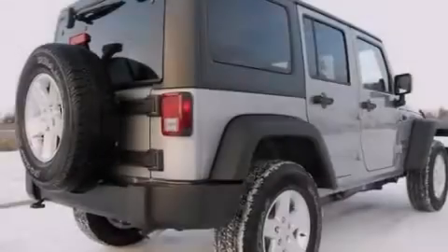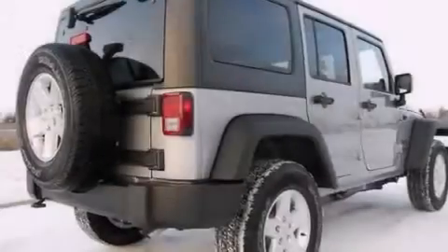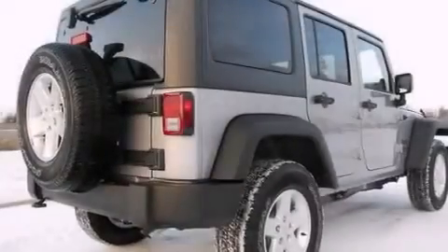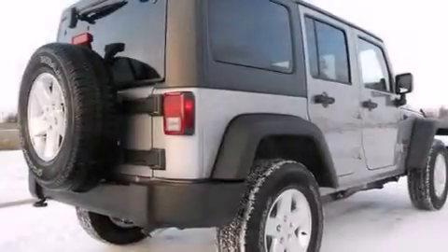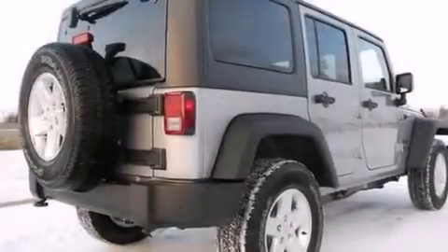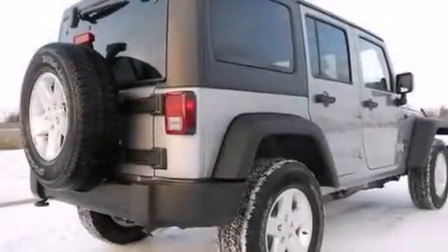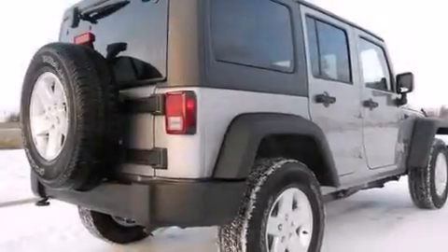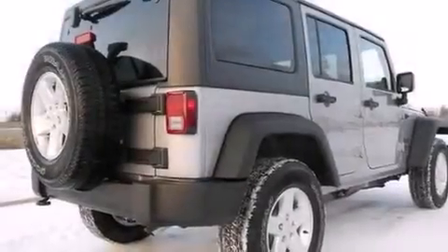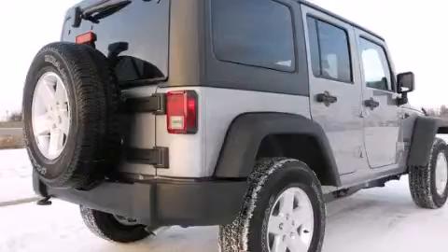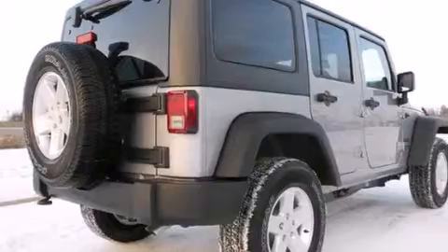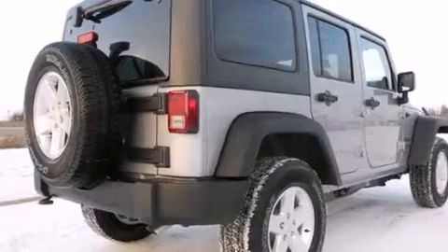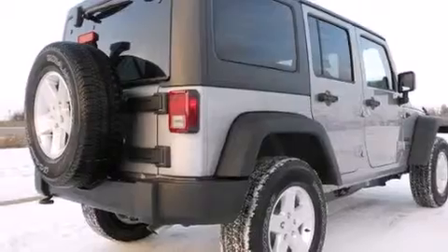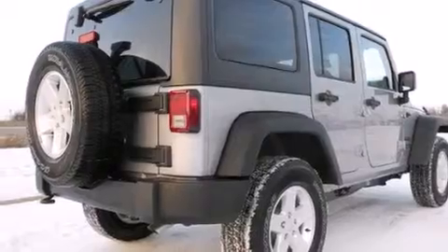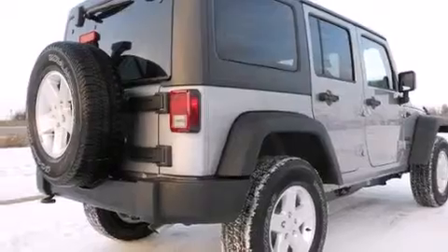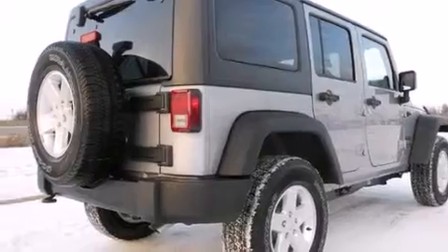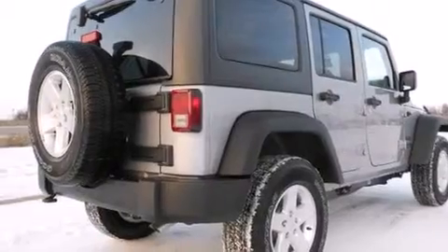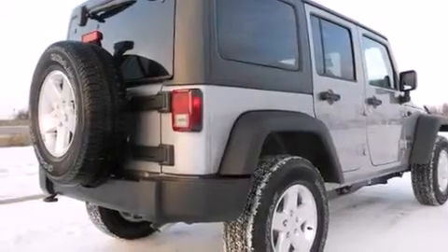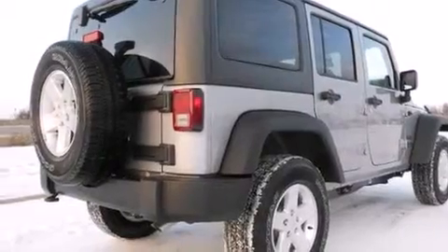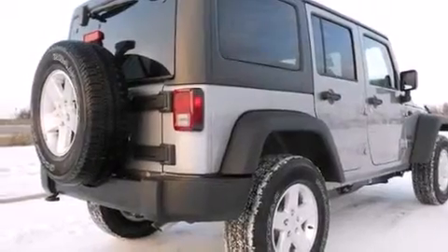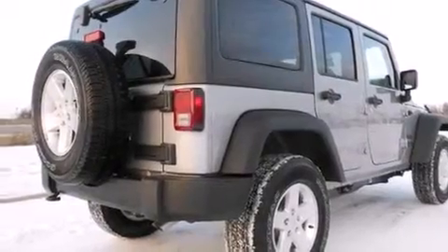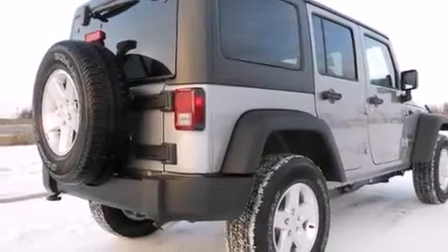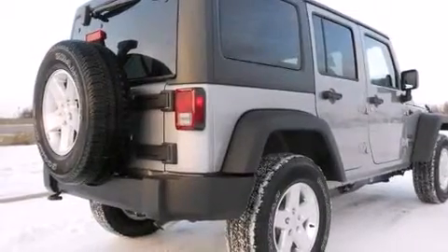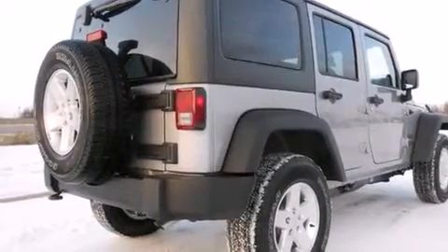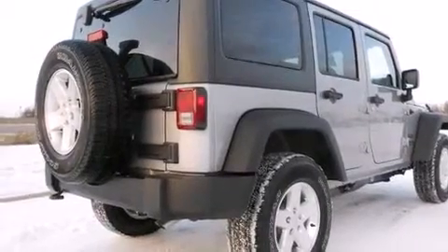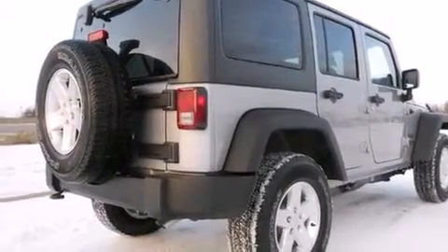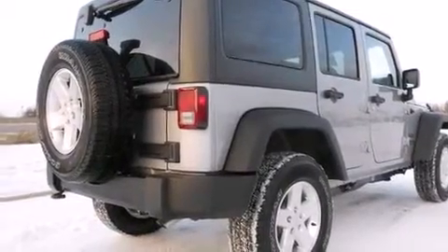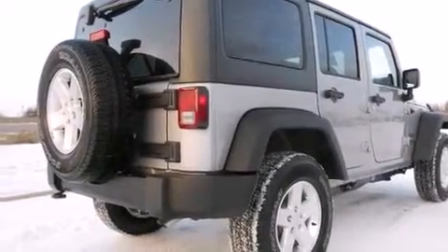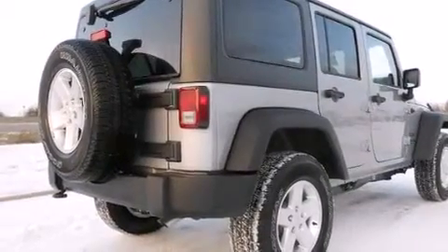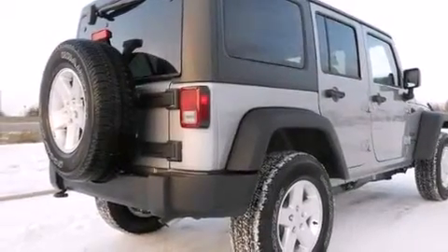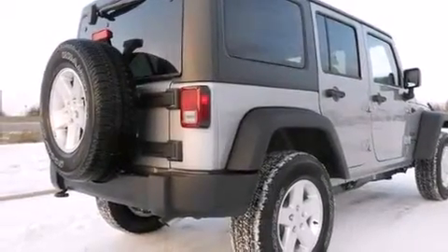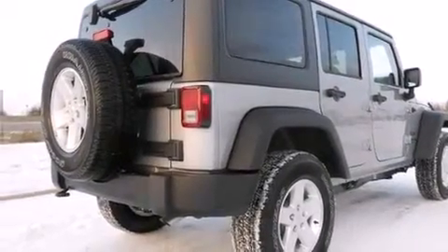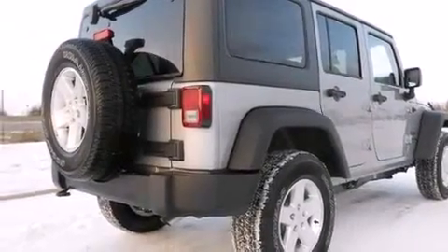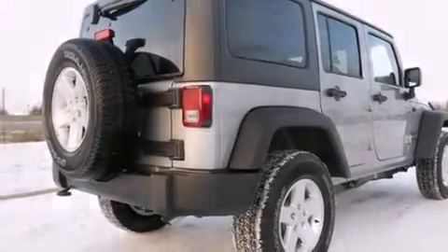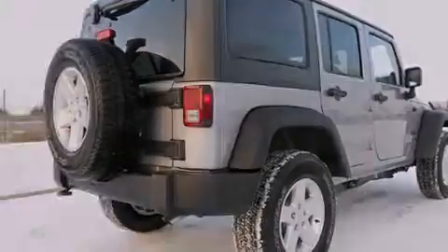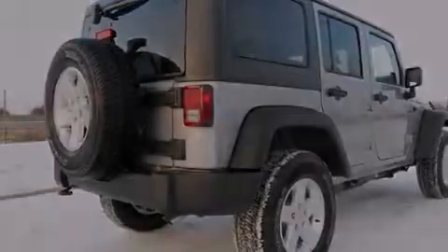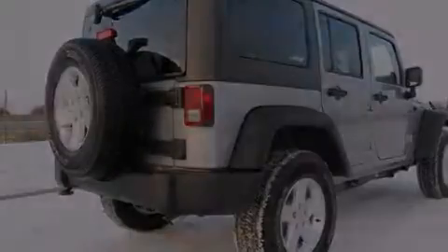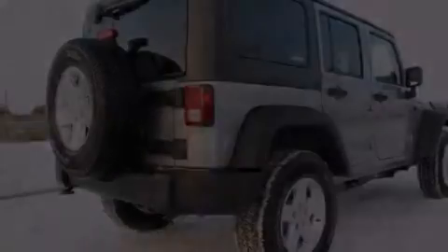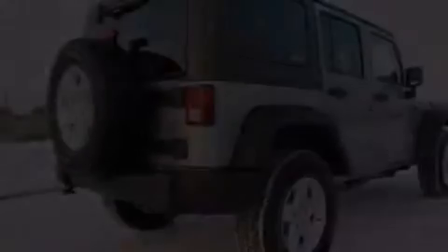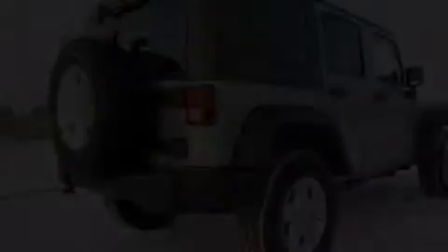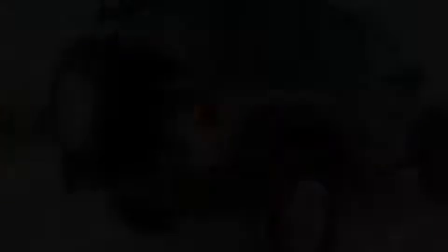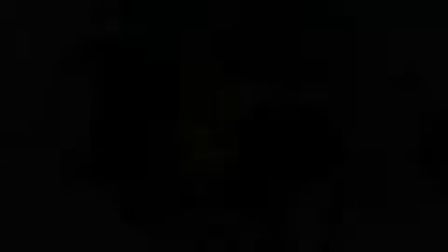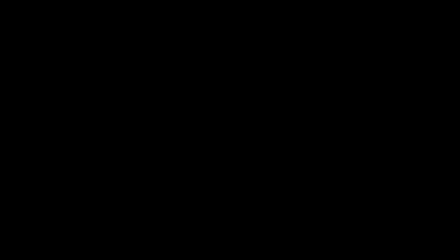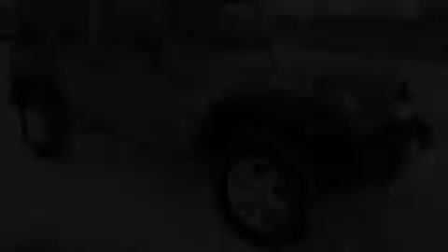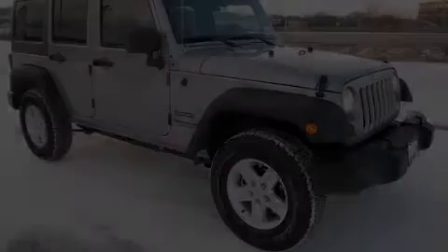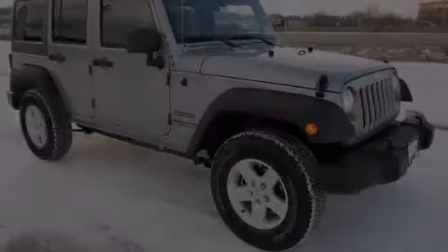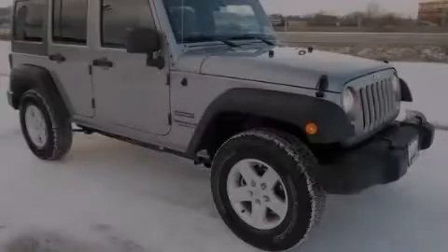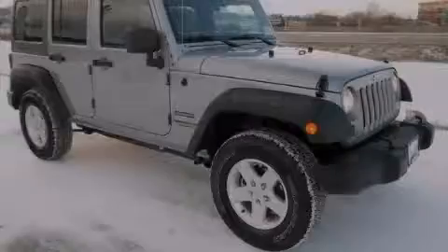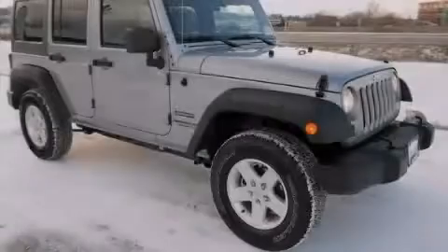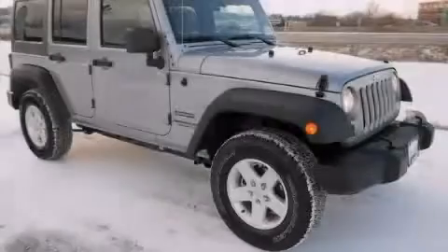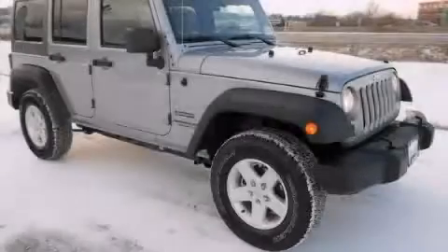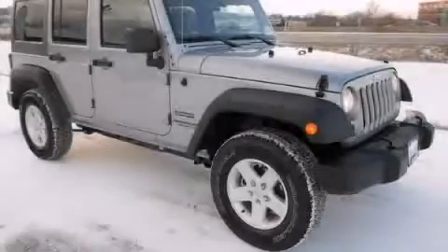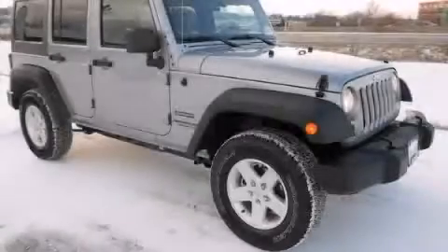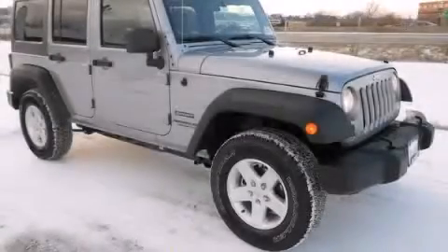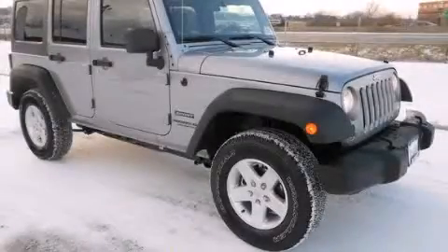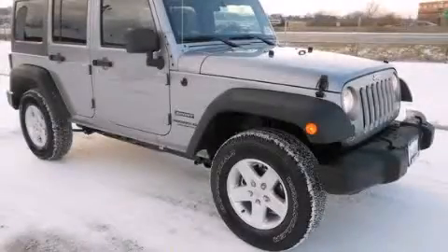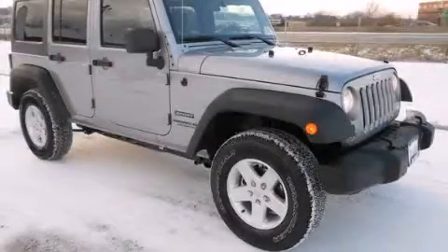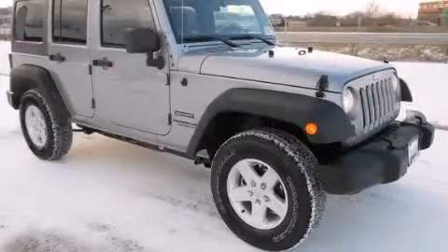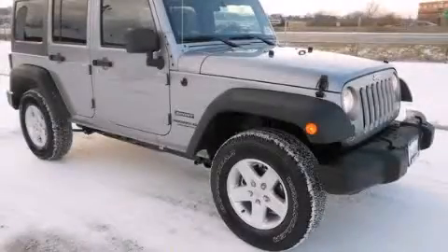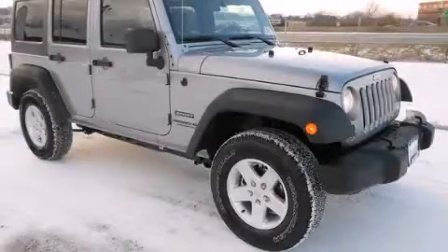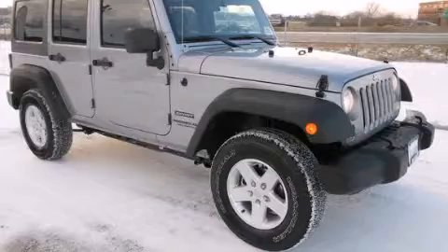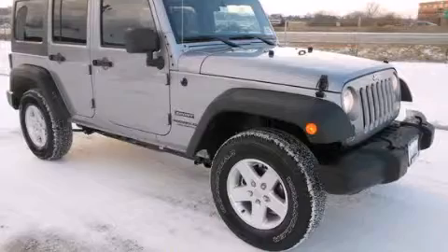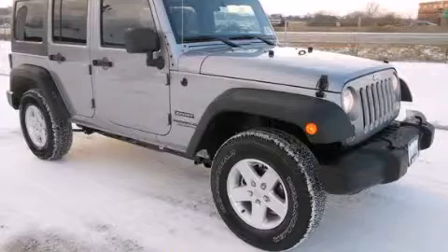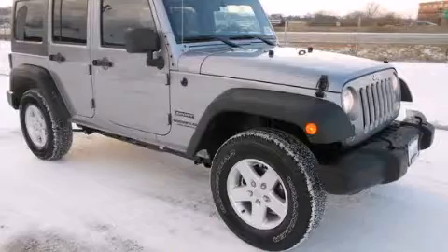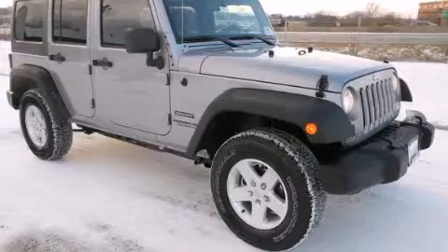Automatic locking wheel hubs. And an auxiliary power outlet. Contact us today to arrange your test drive.